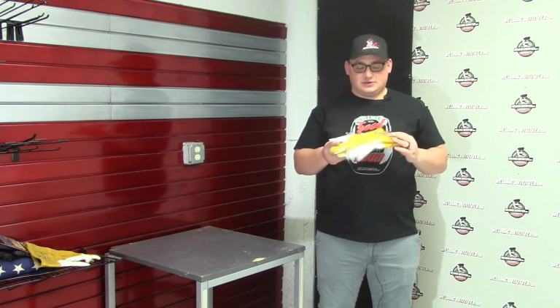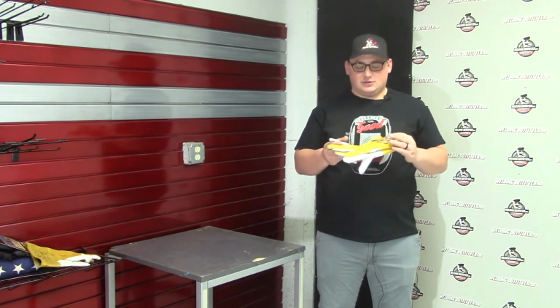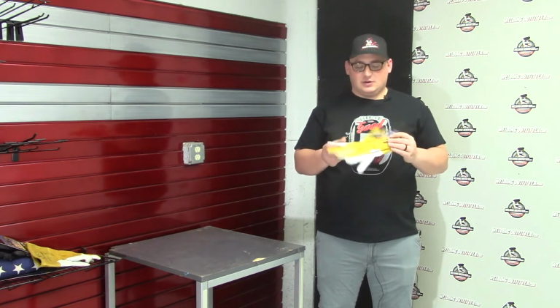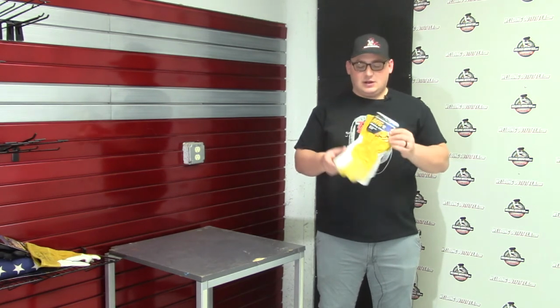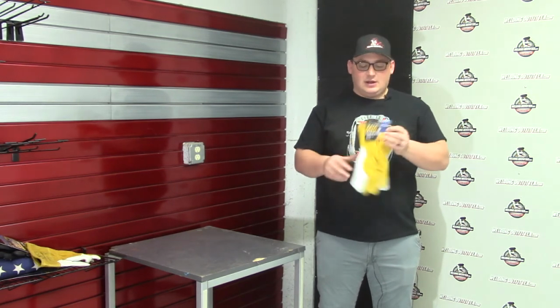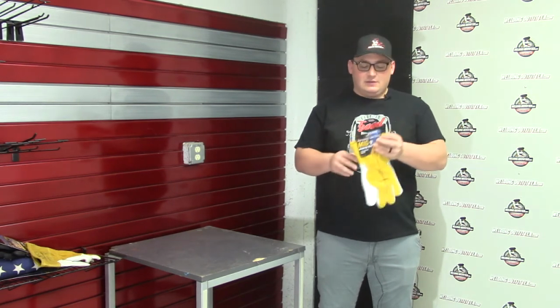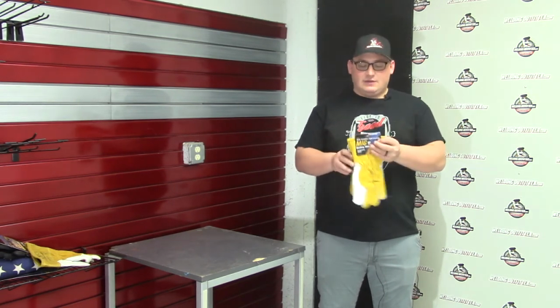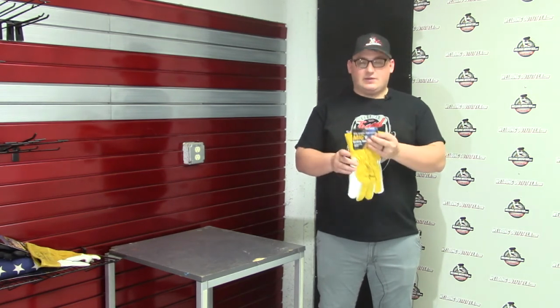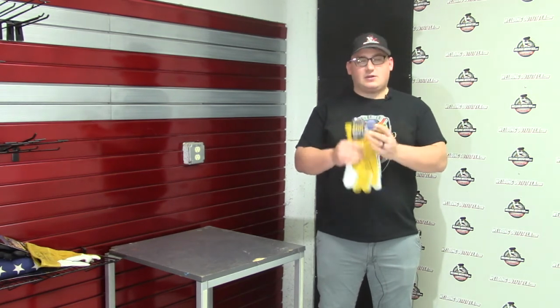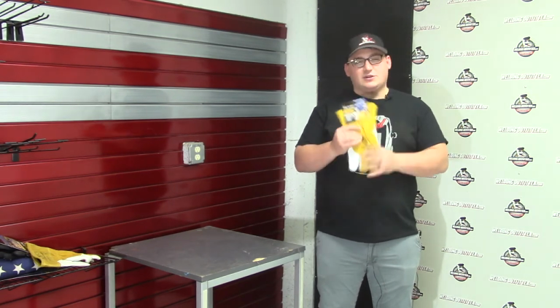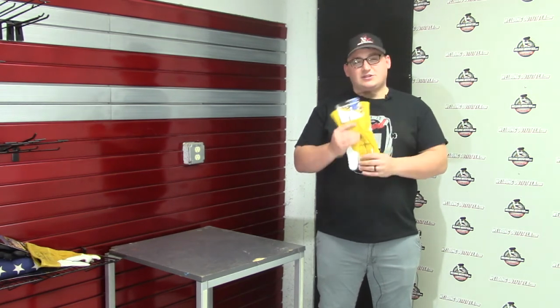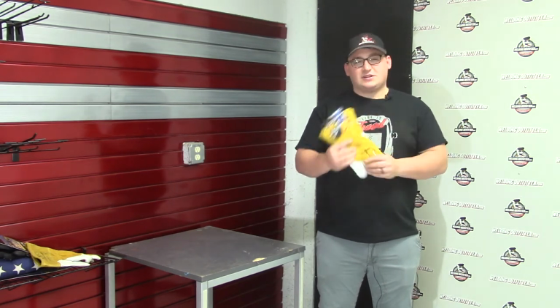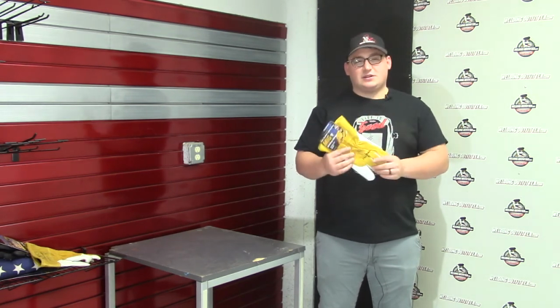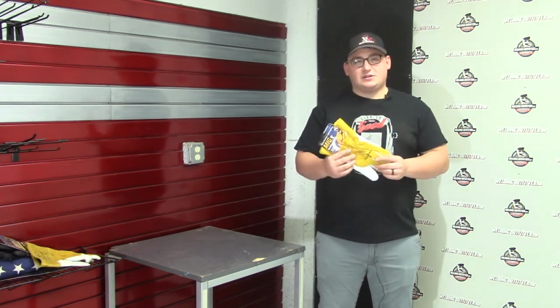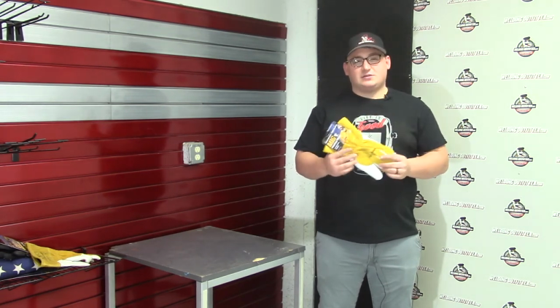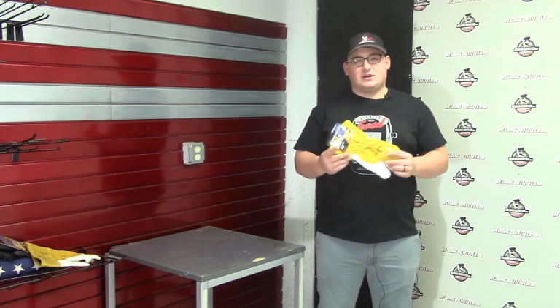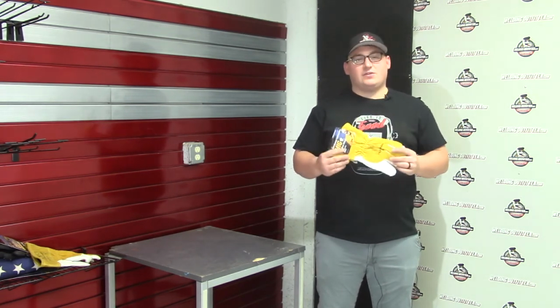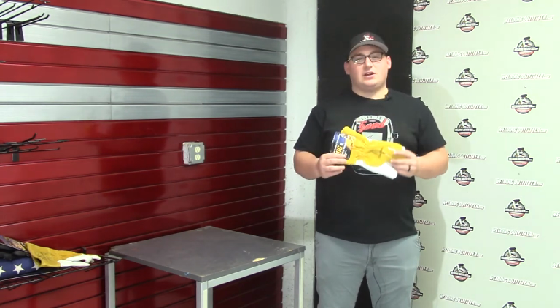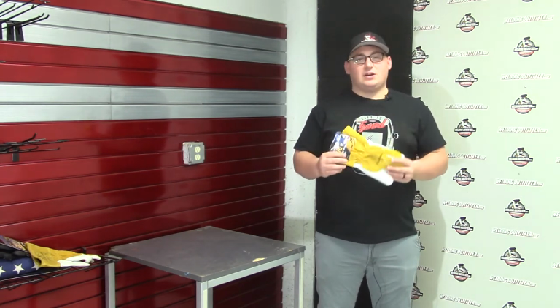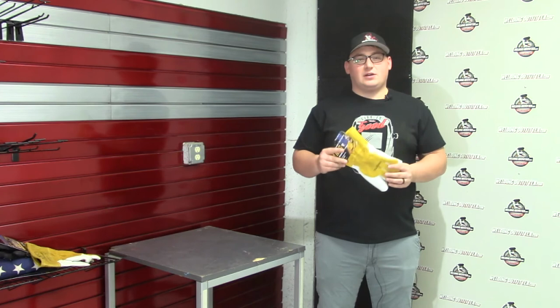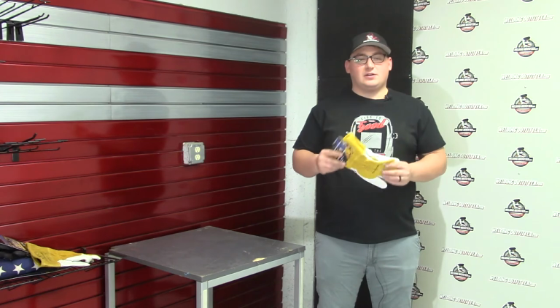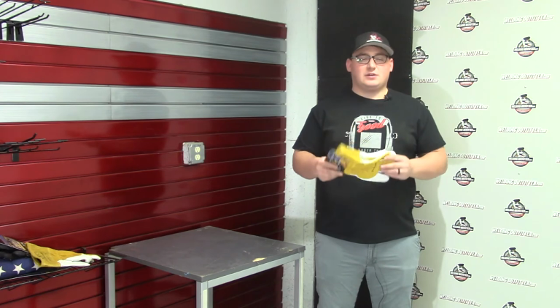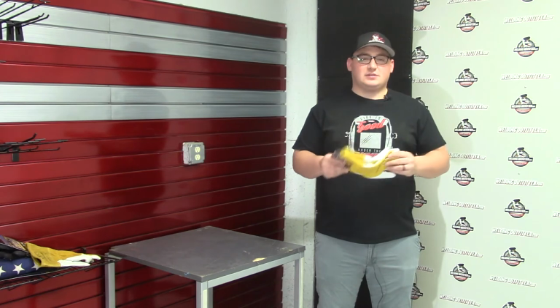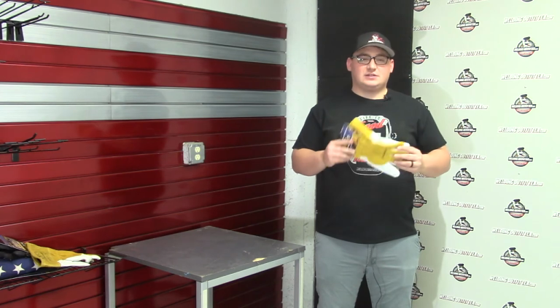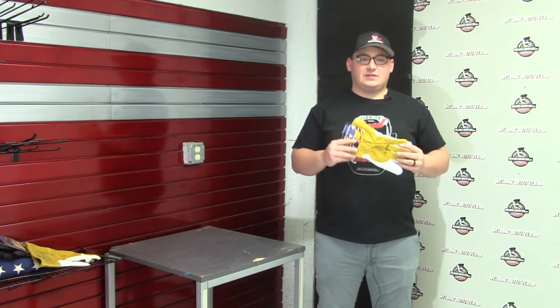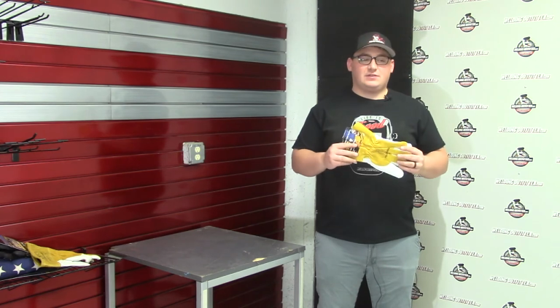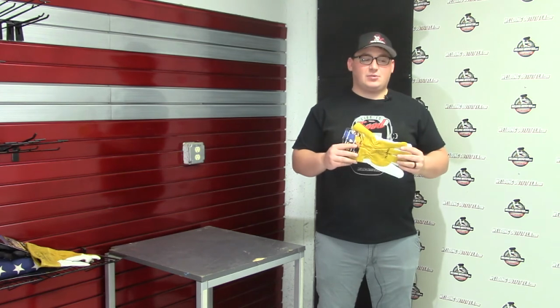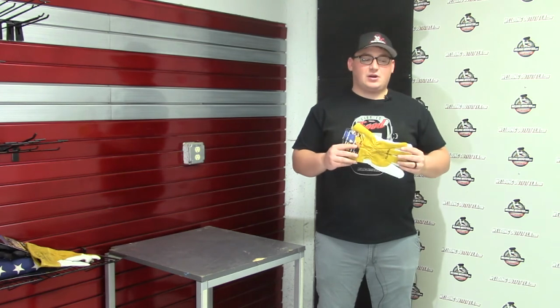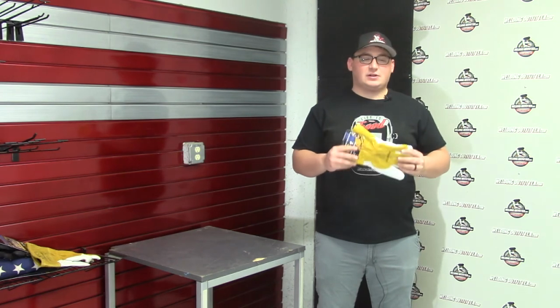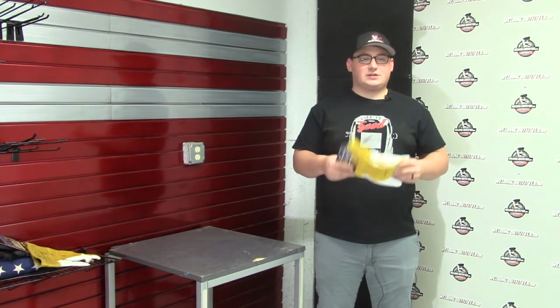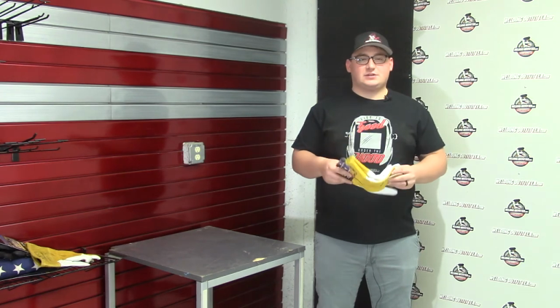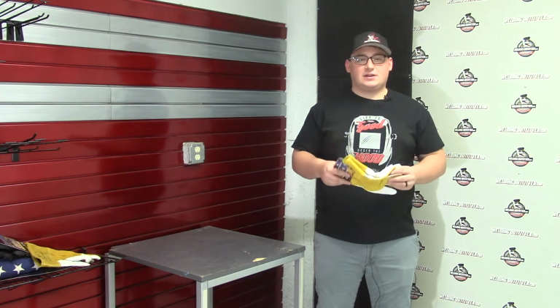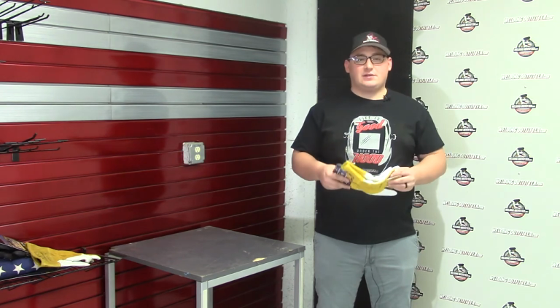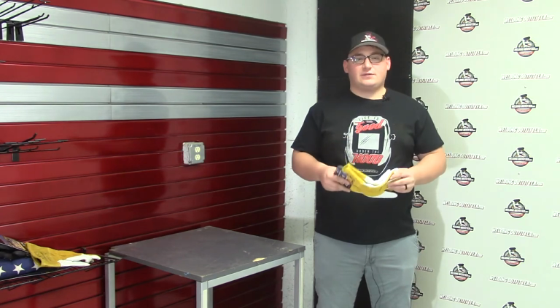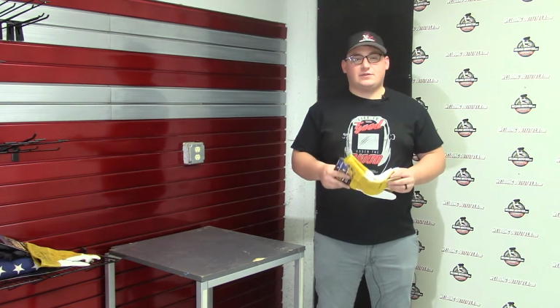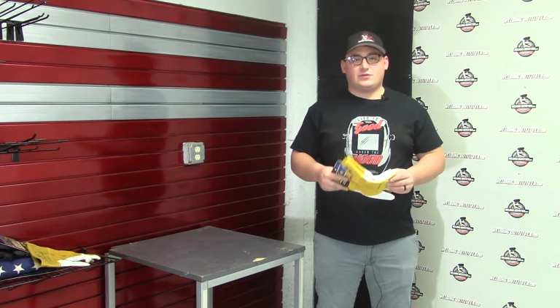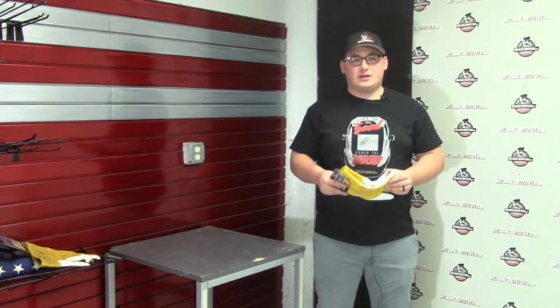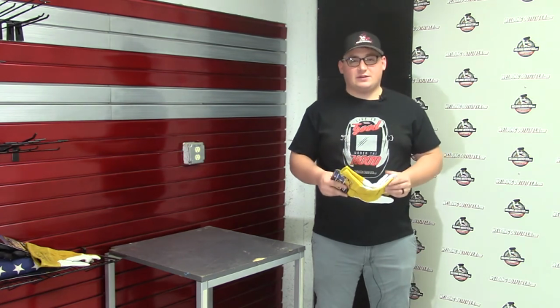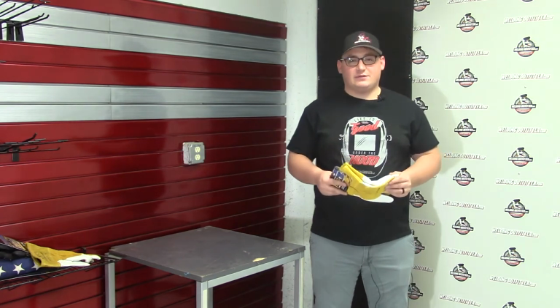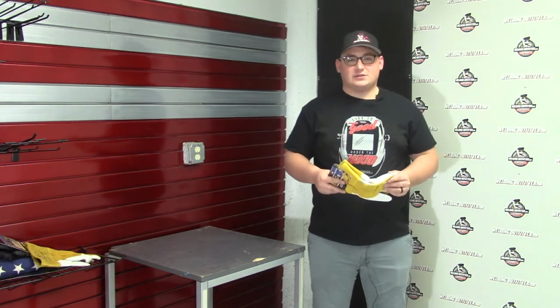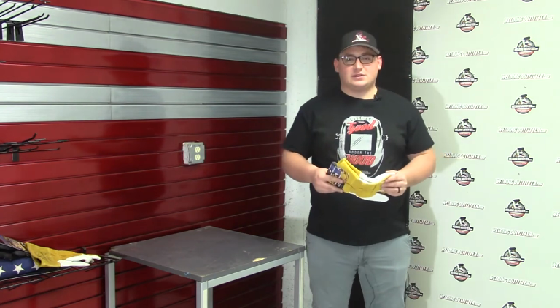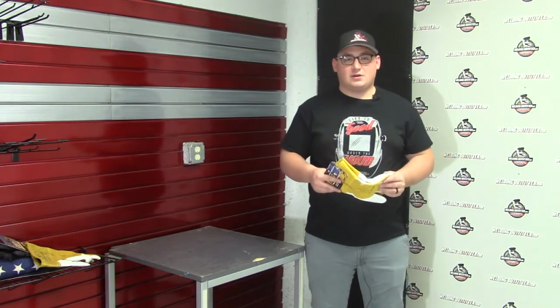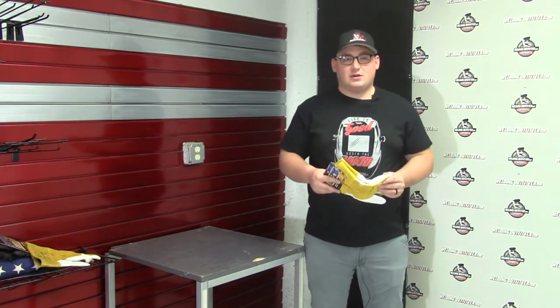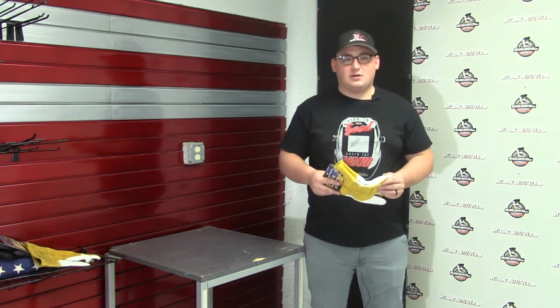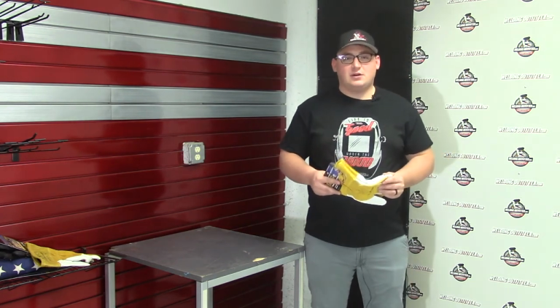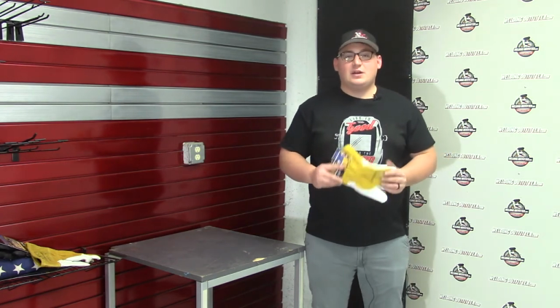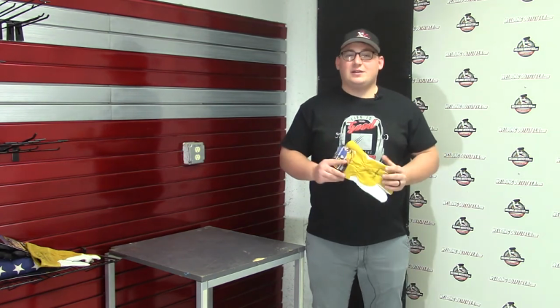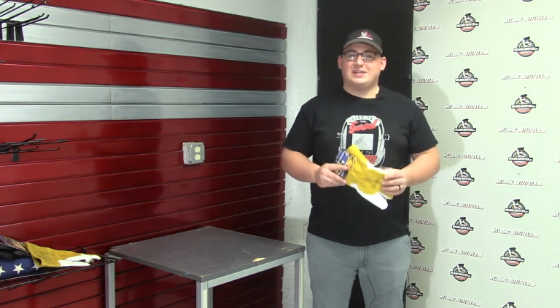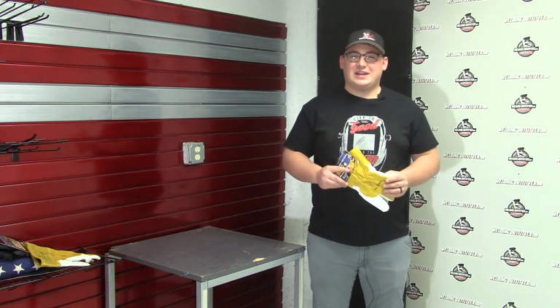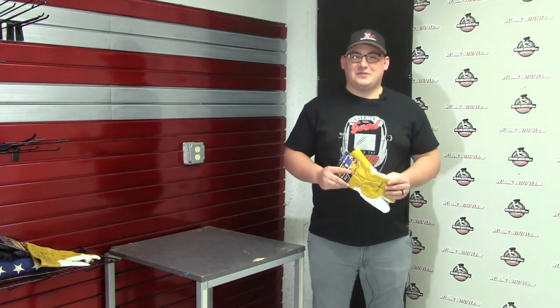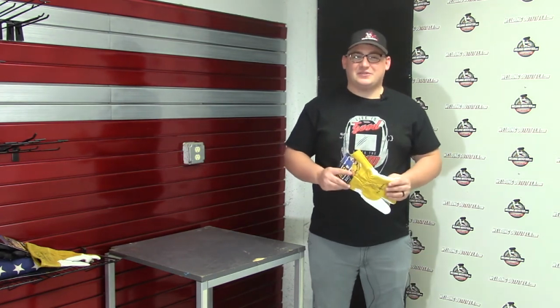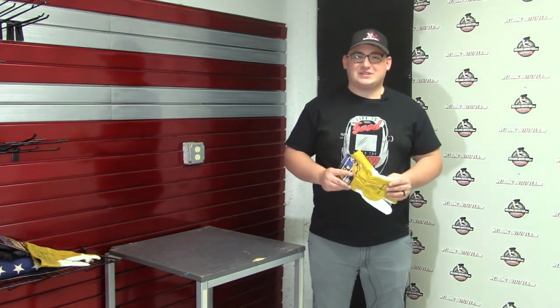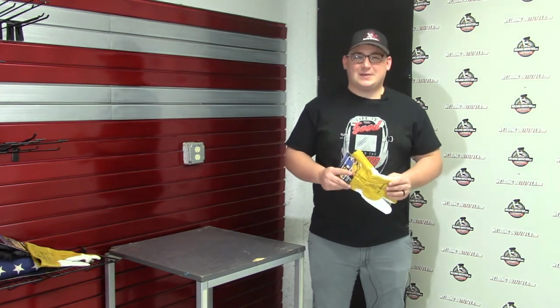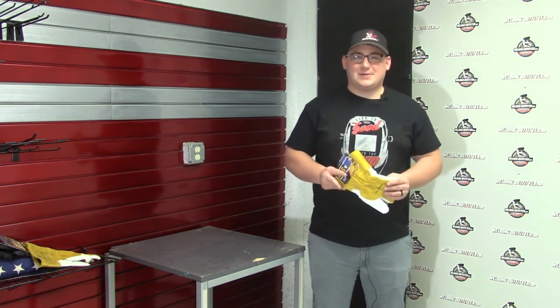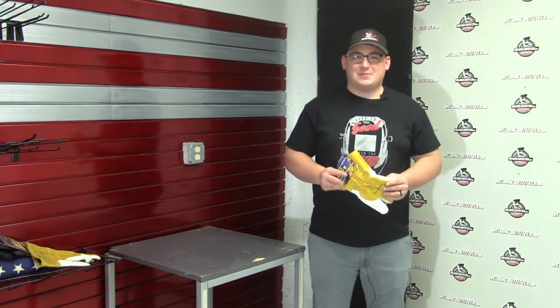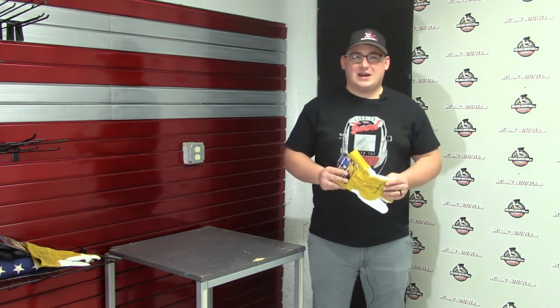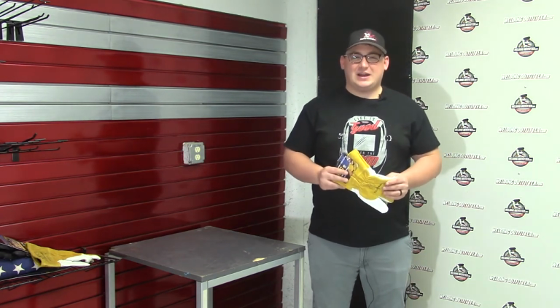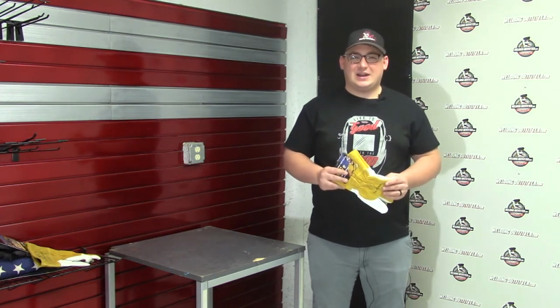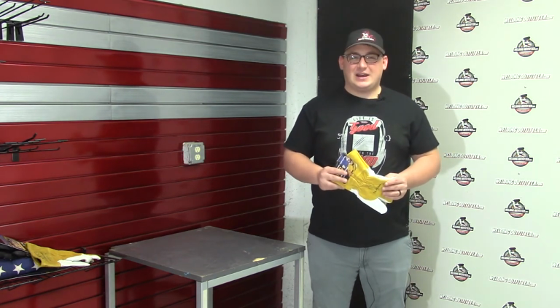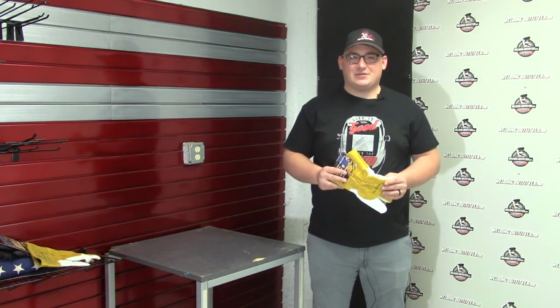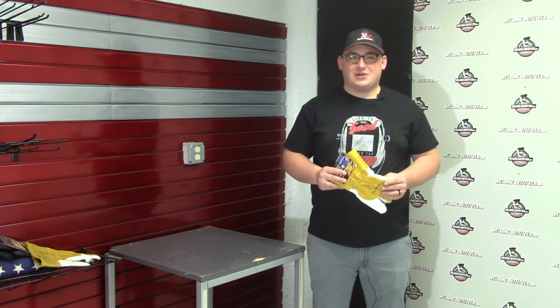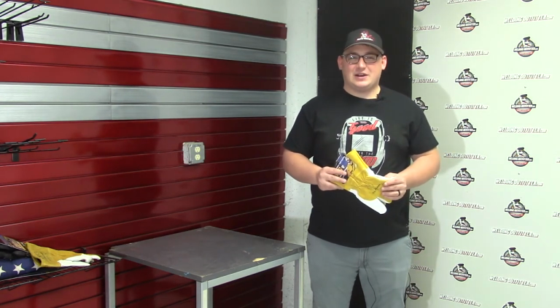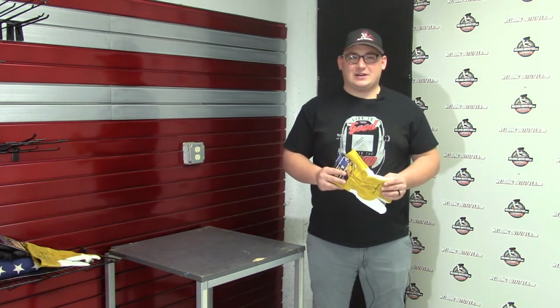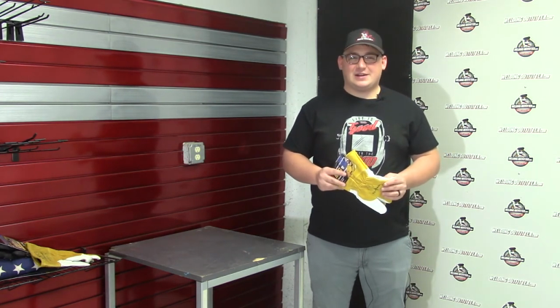If you have any questions on this glove or any other safety products on our site, feel free to give us a call. Thank you for stopping by and have a great day.